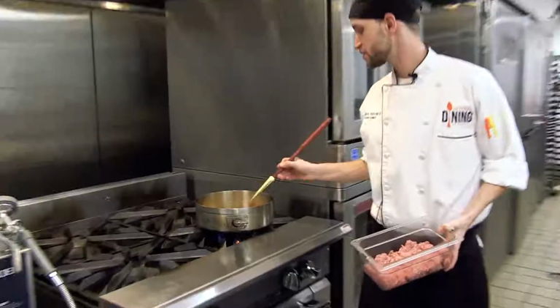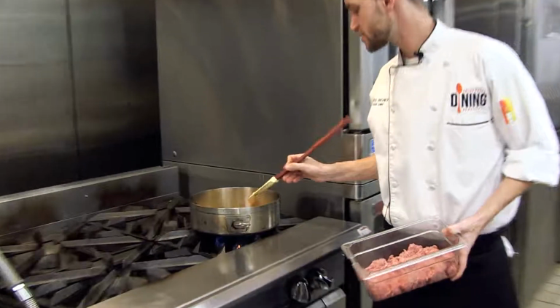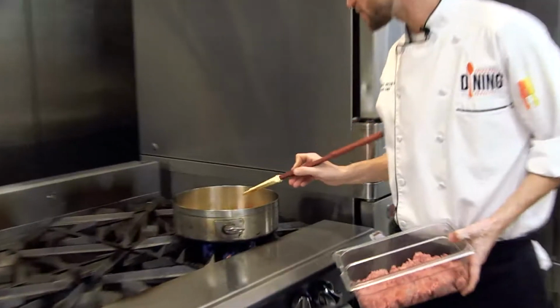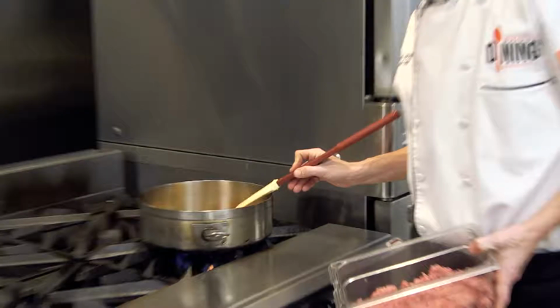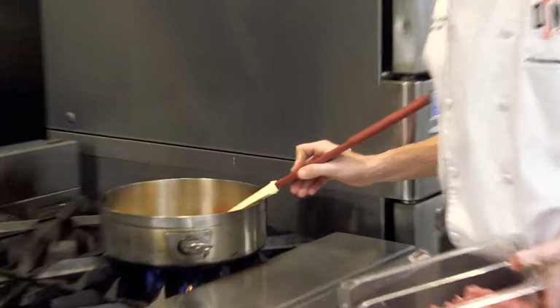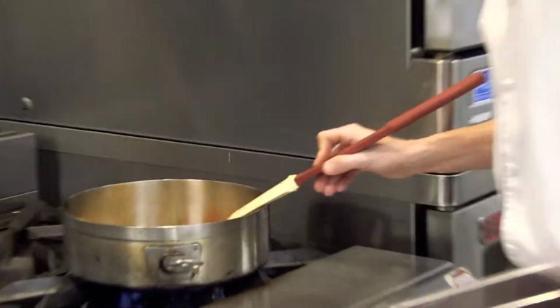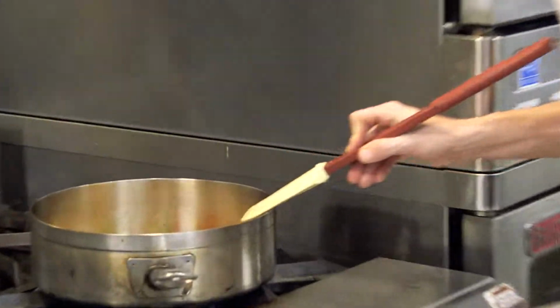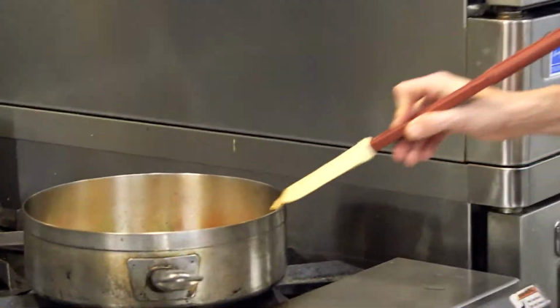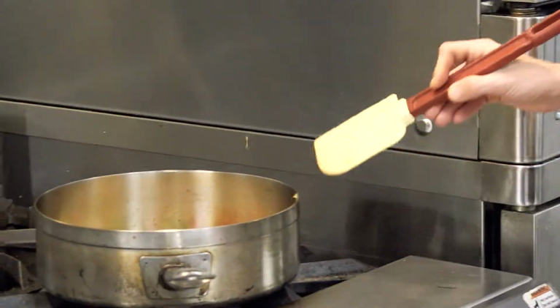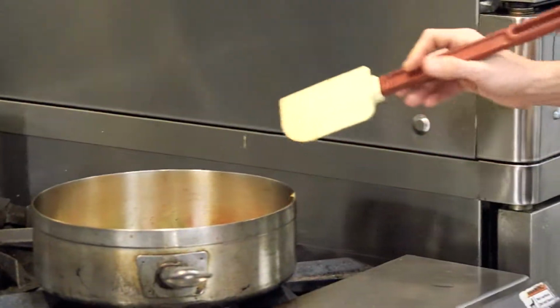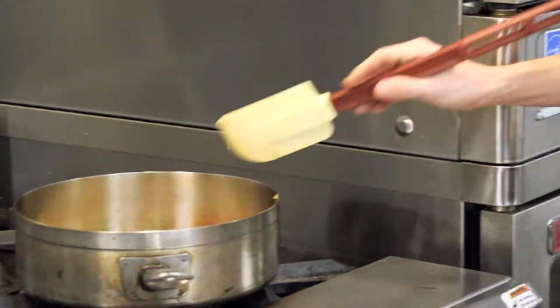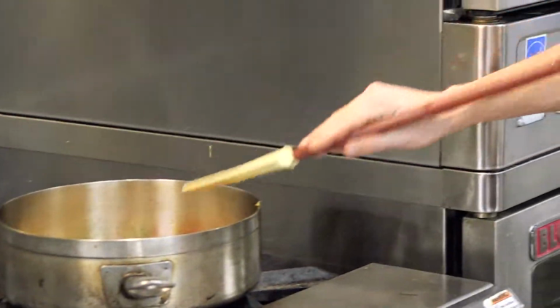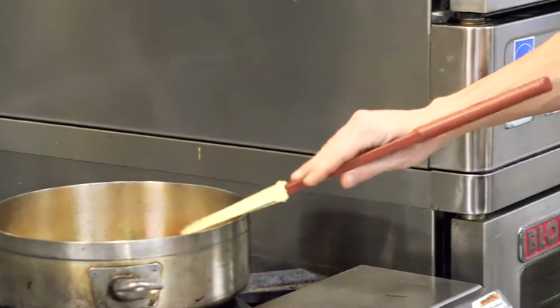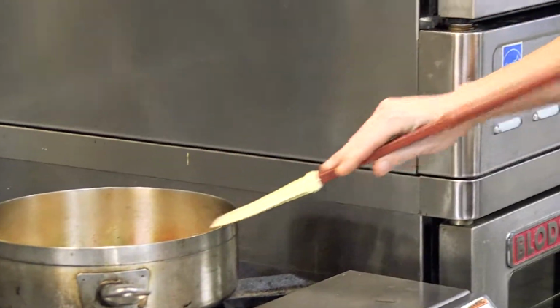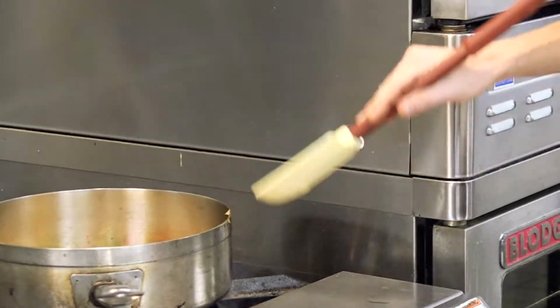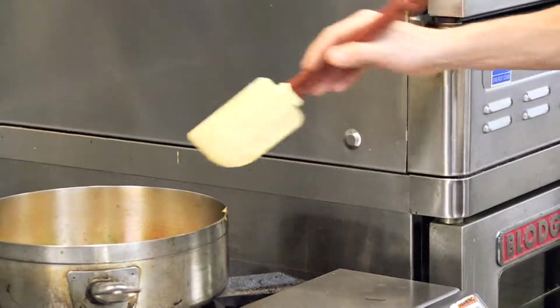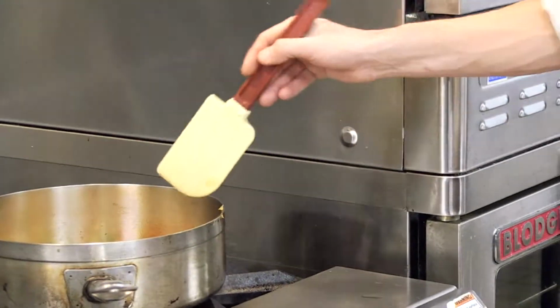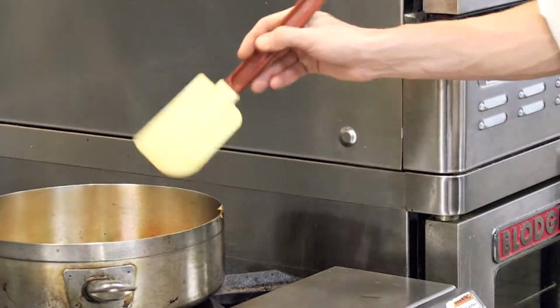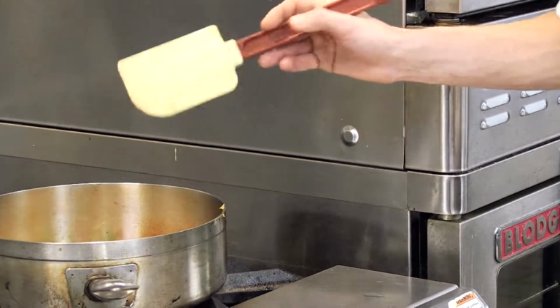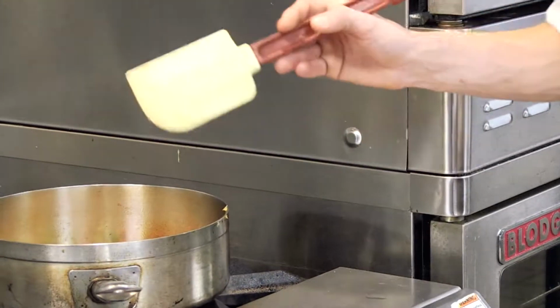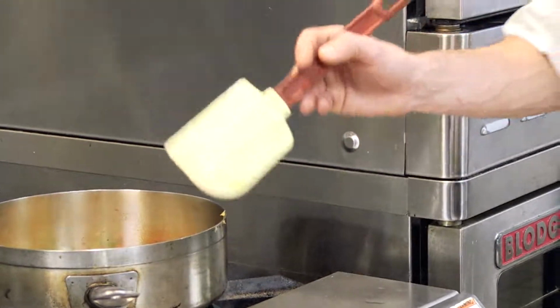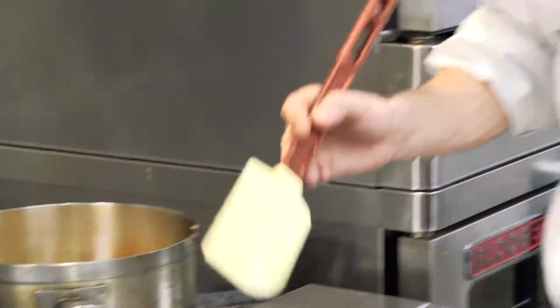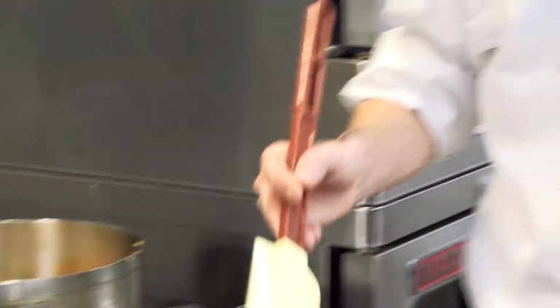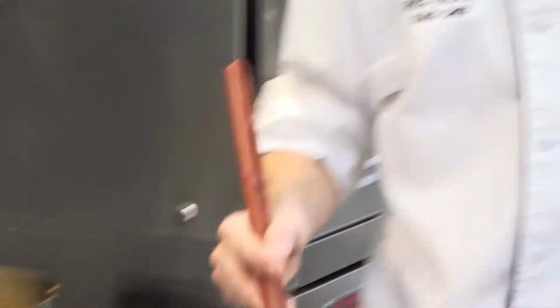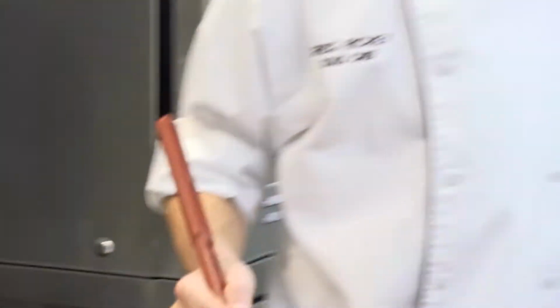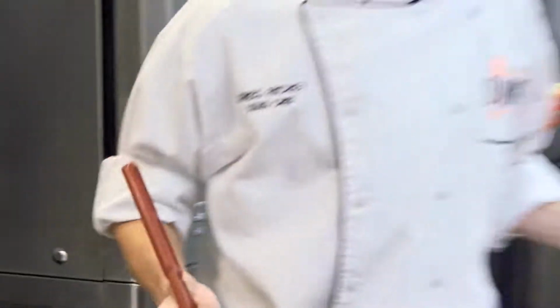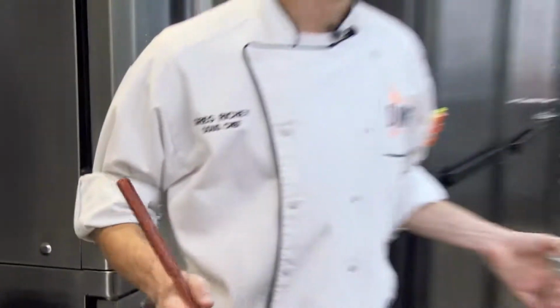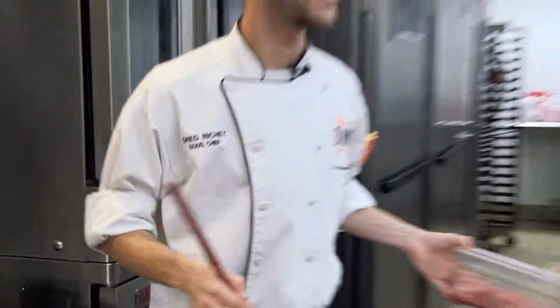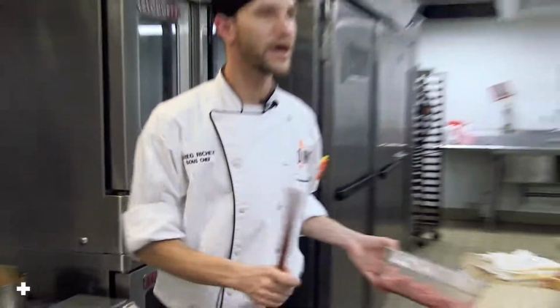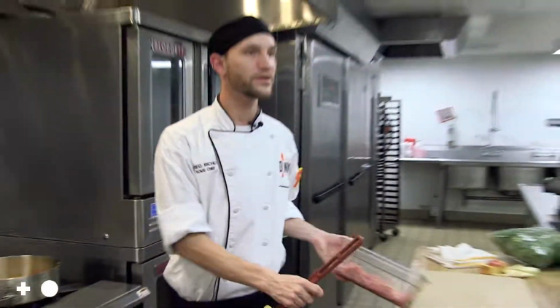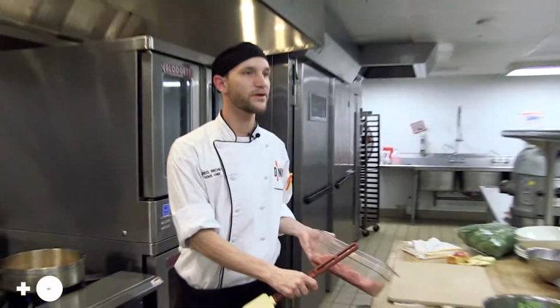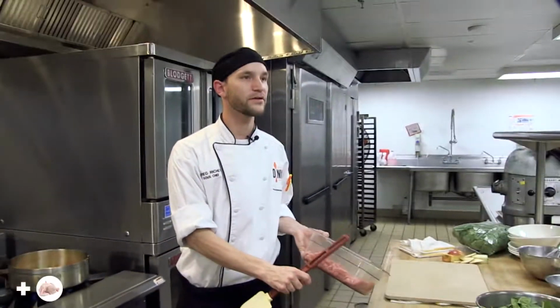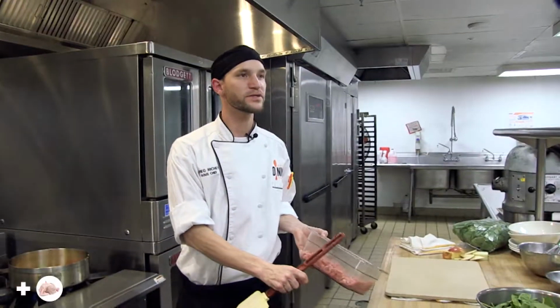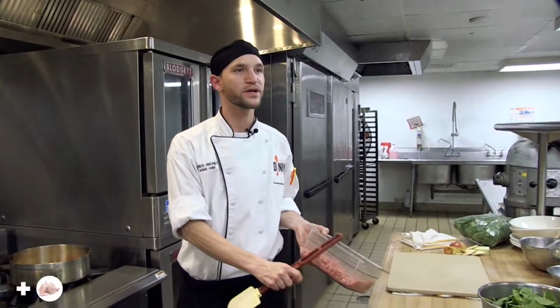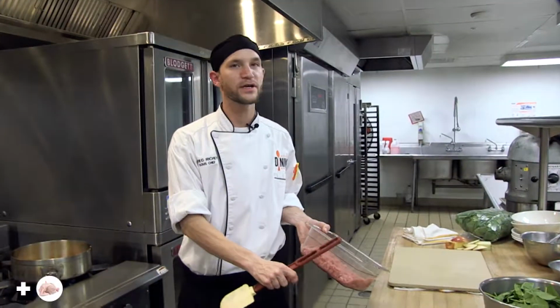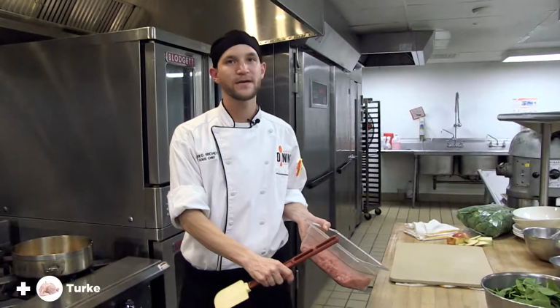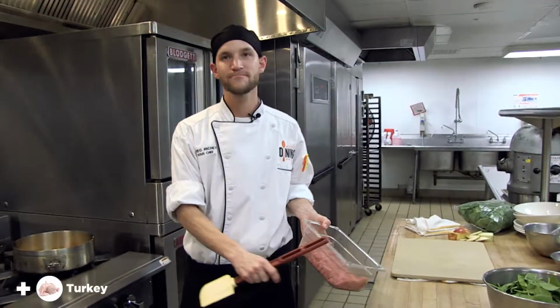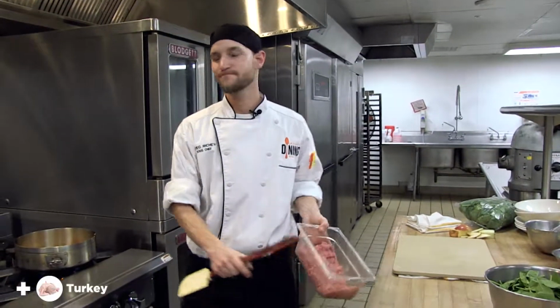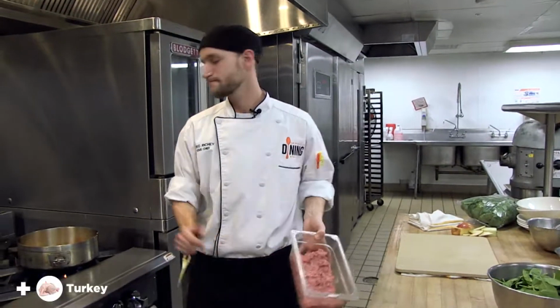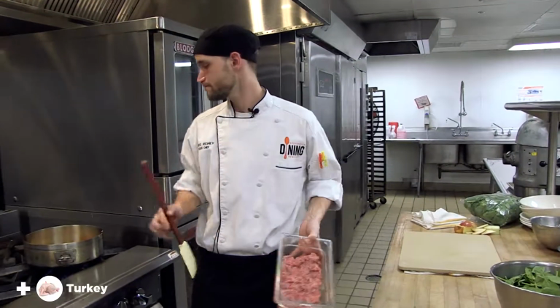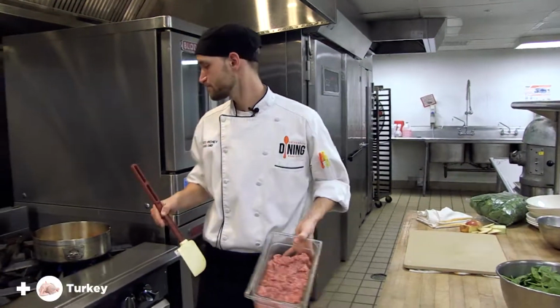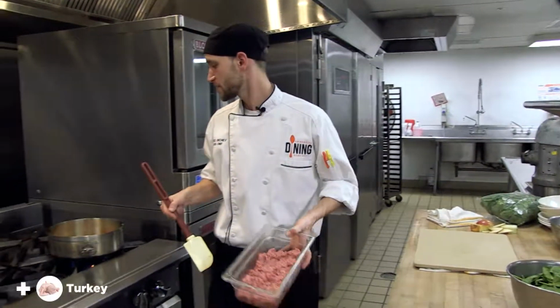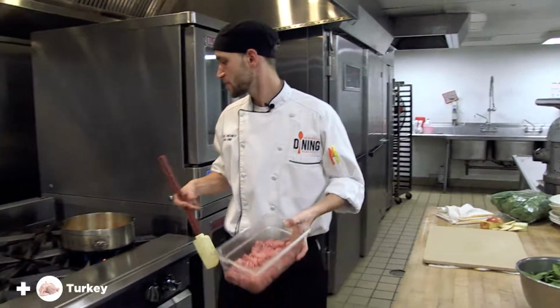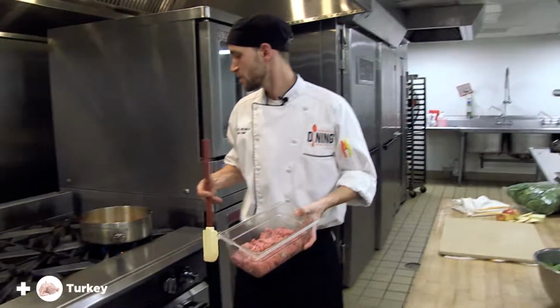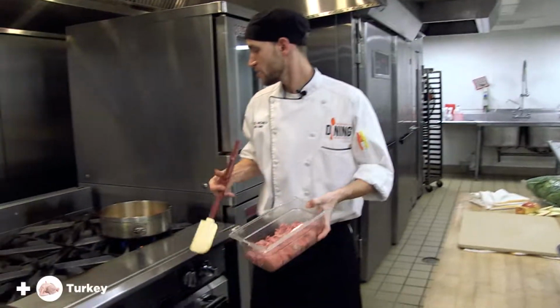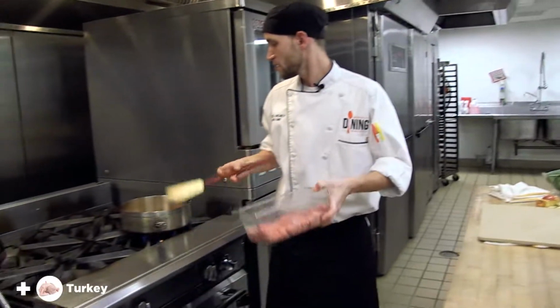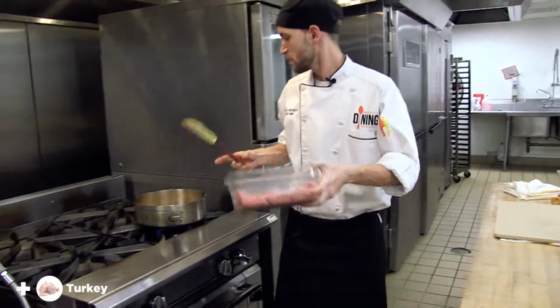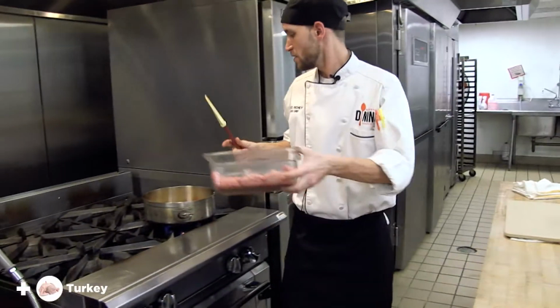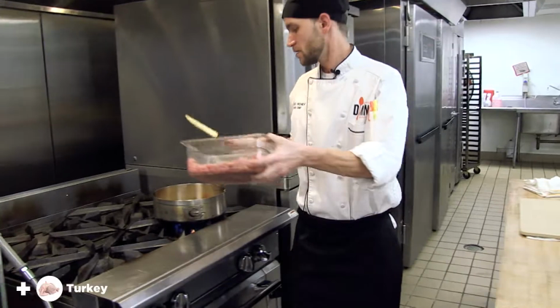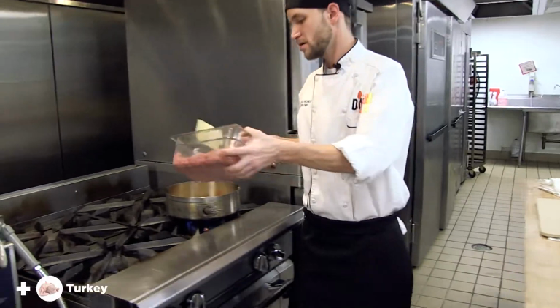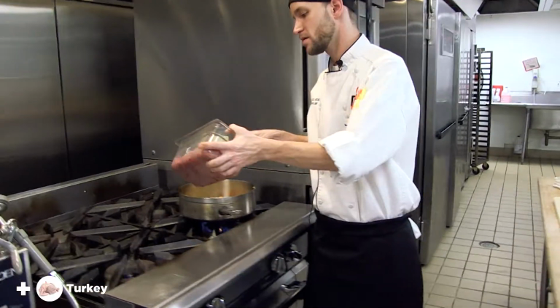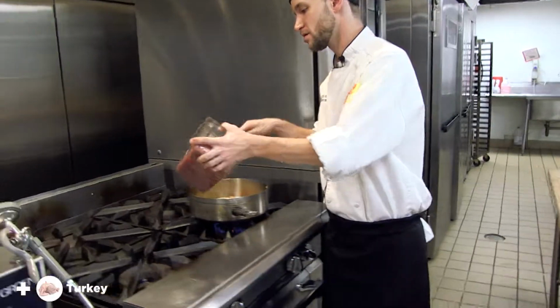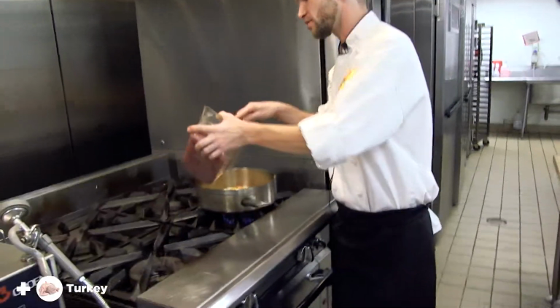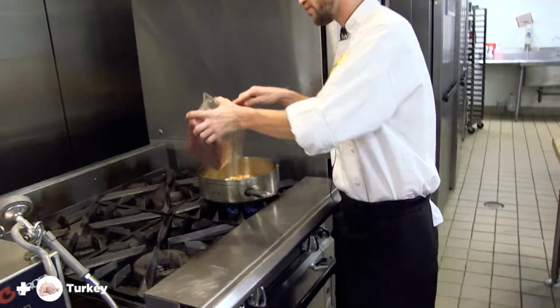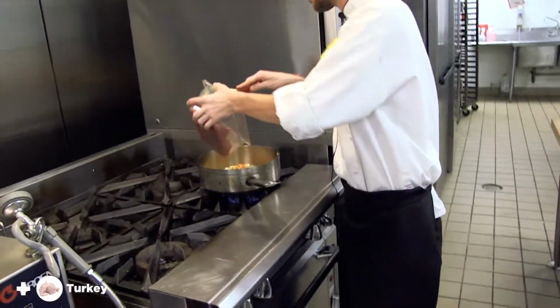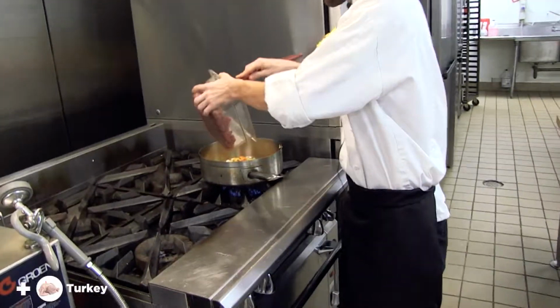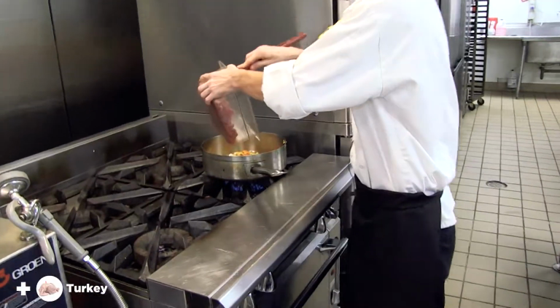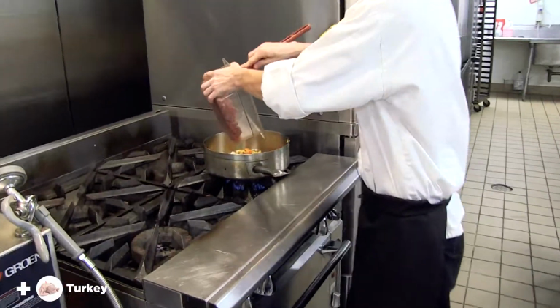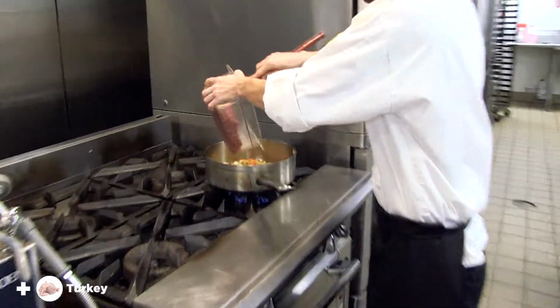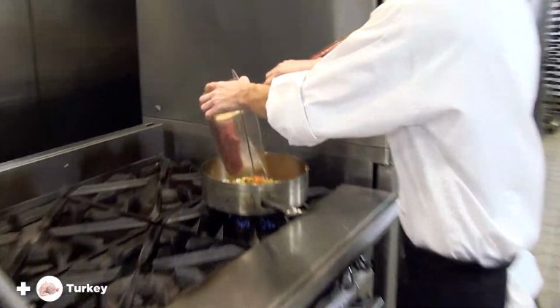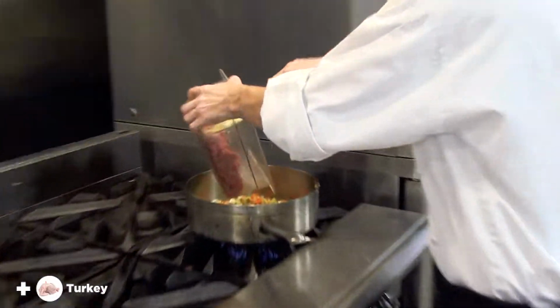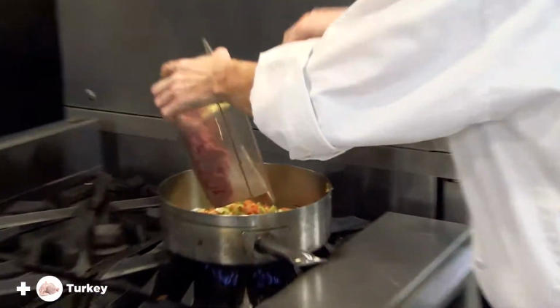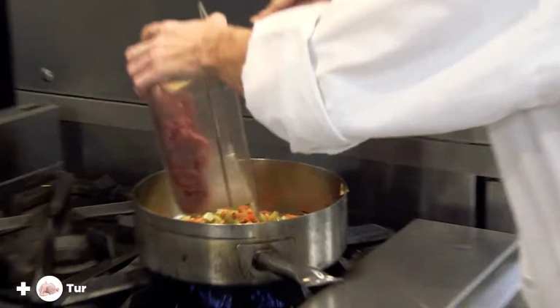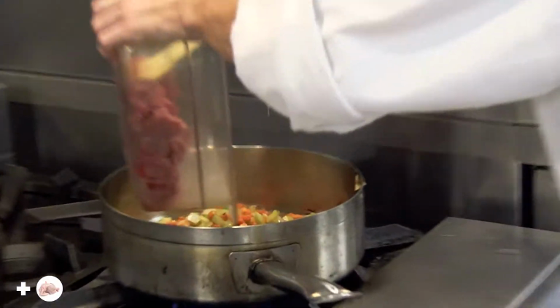Now we're going to add the ground turkey — this is a pound of ground turkey — right into the pot.